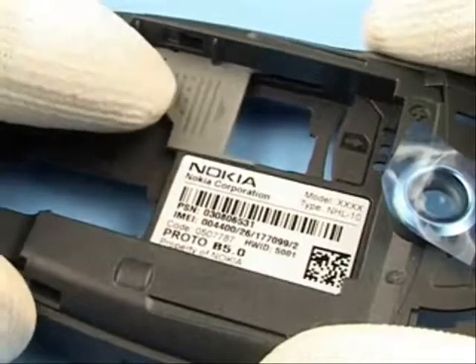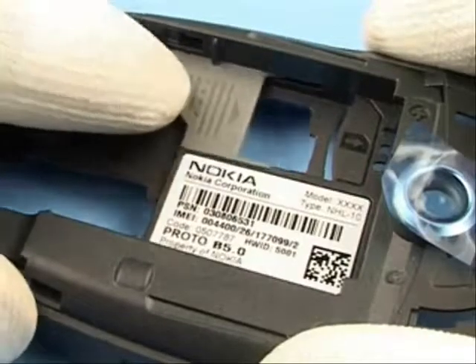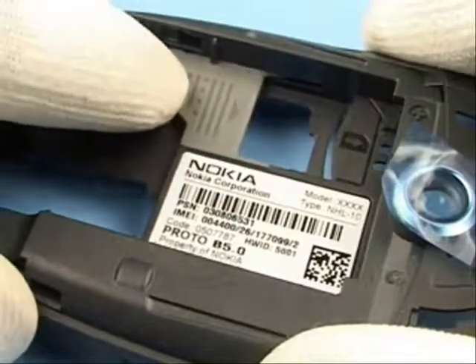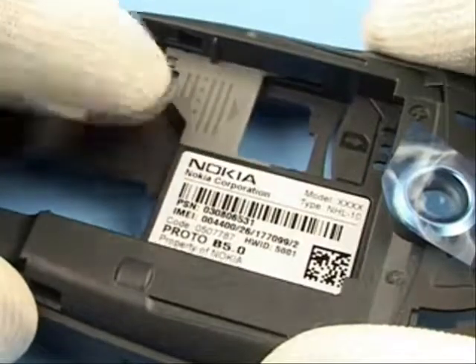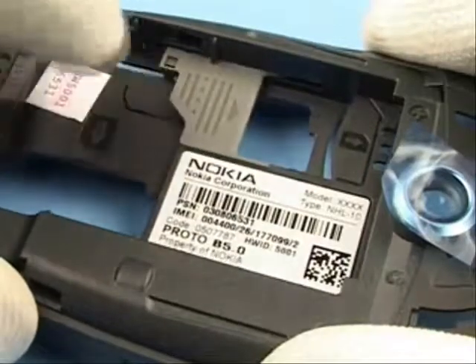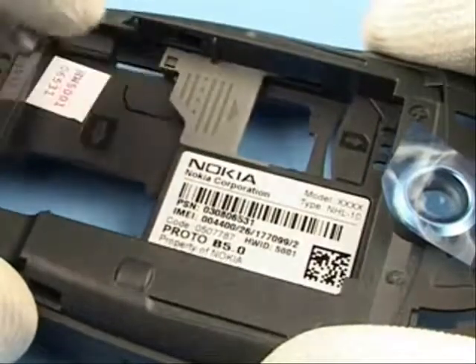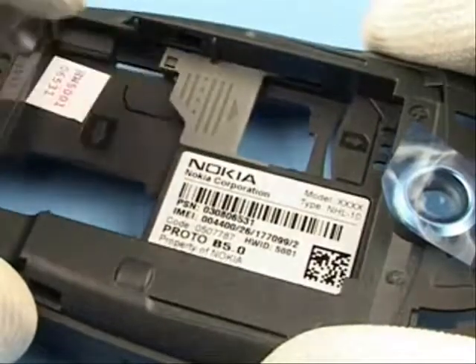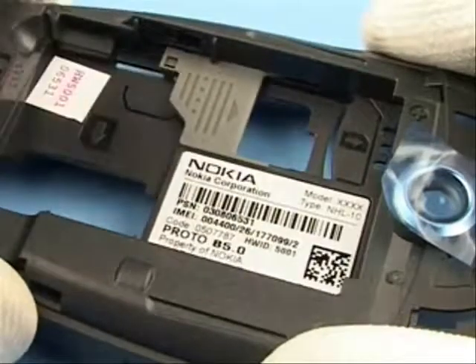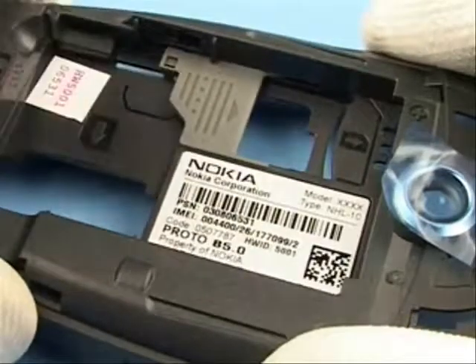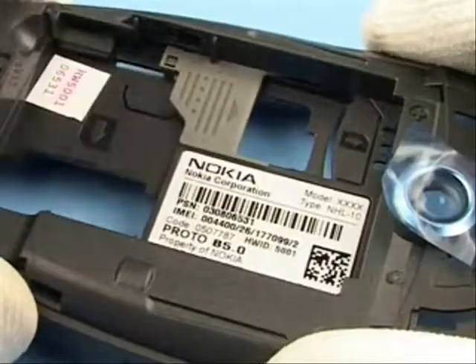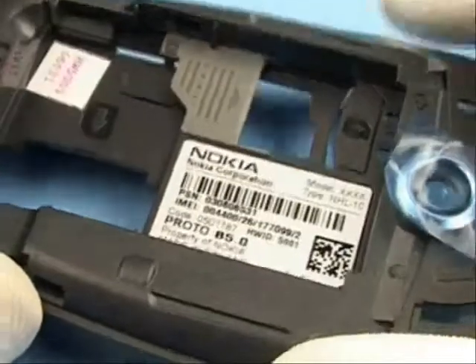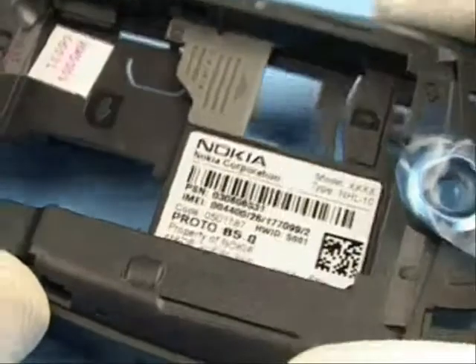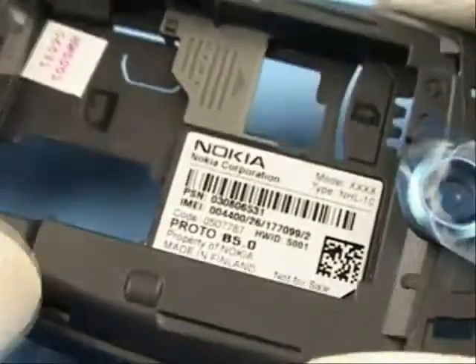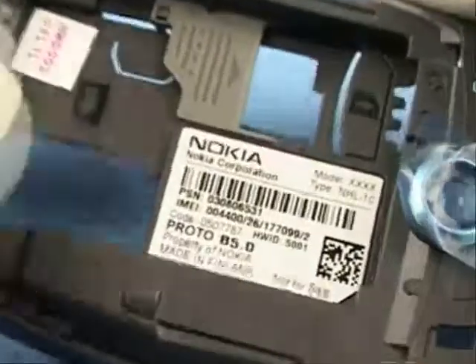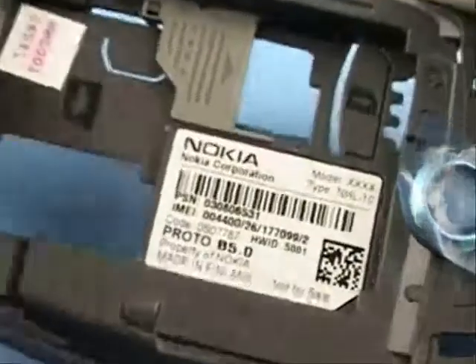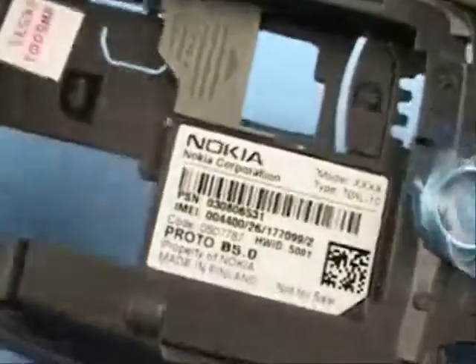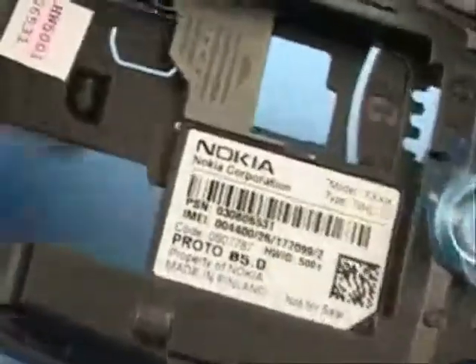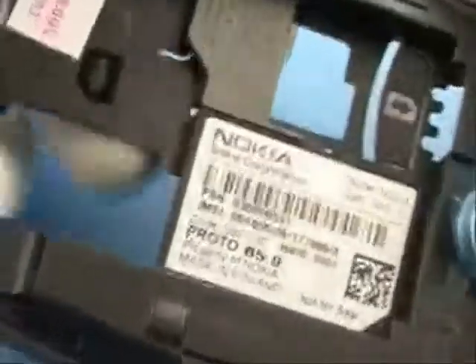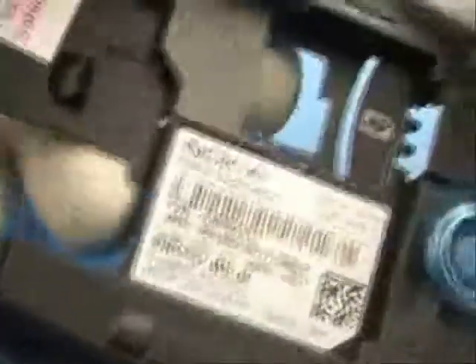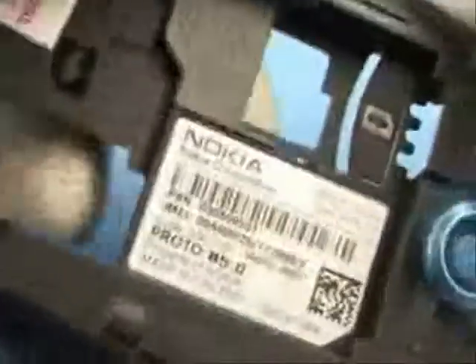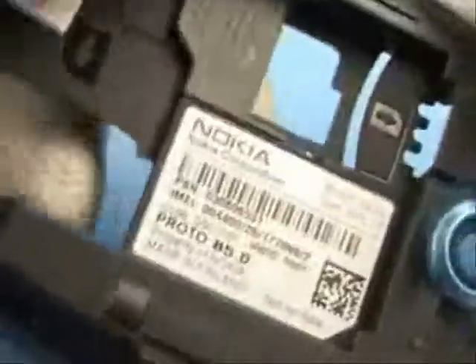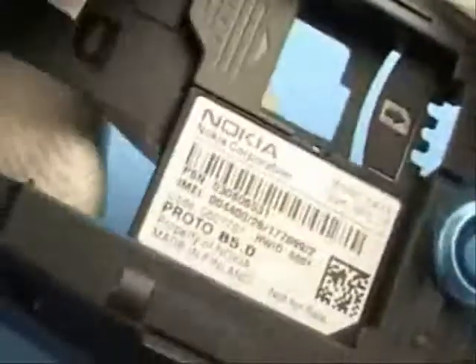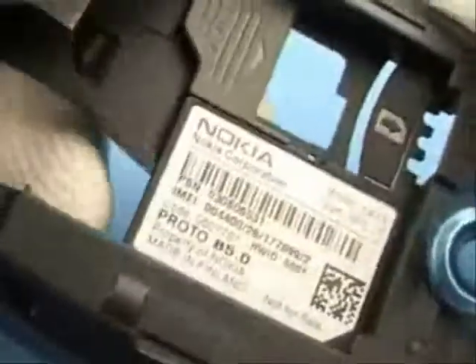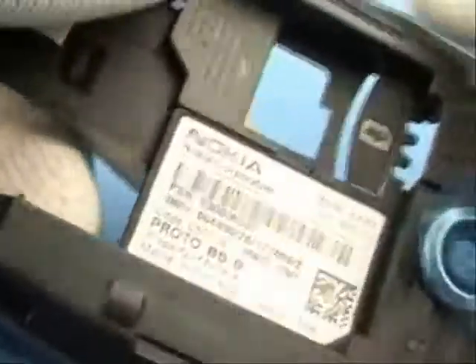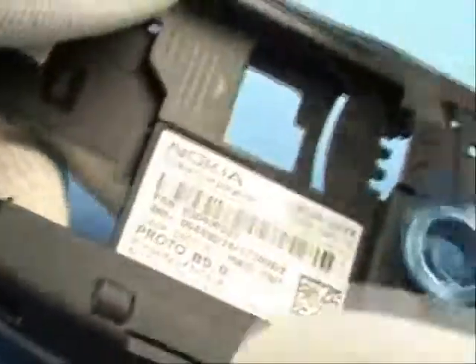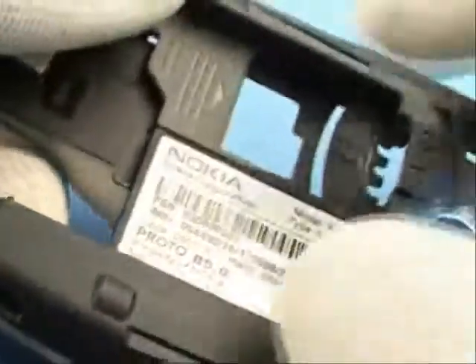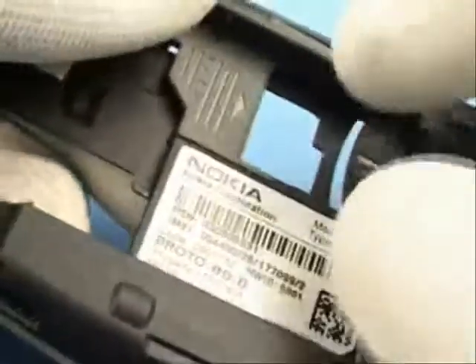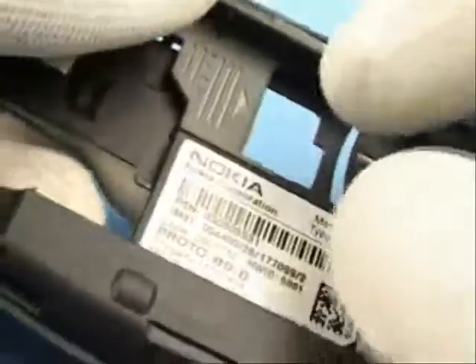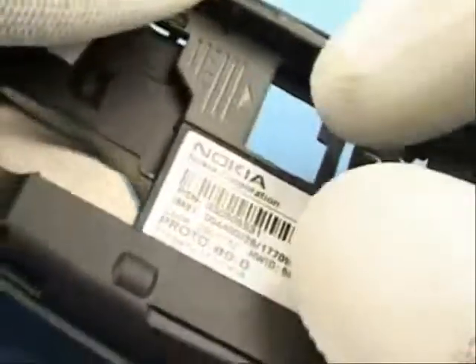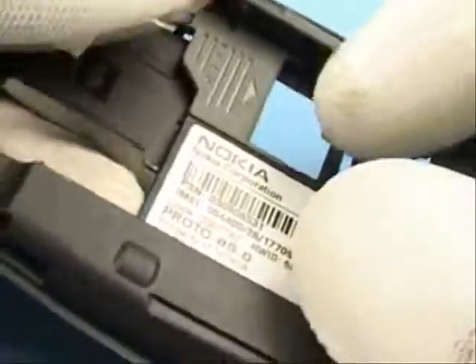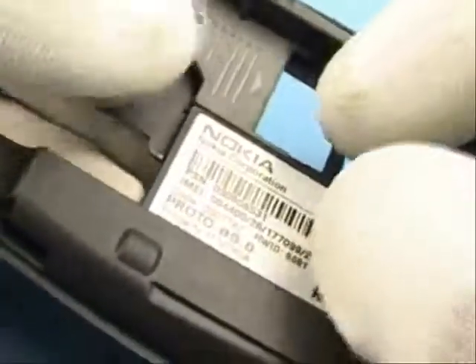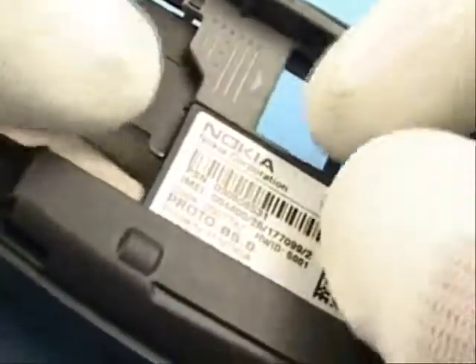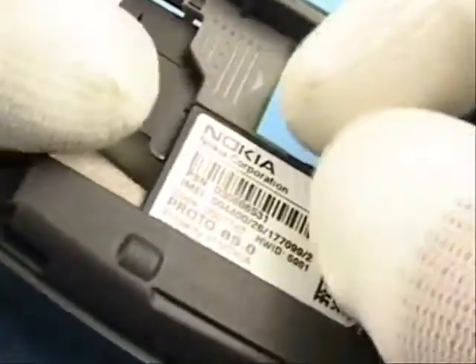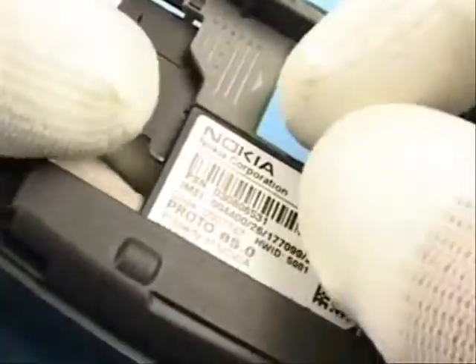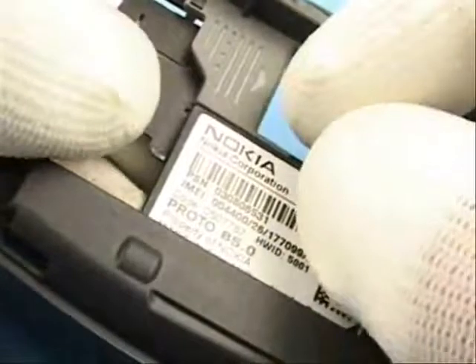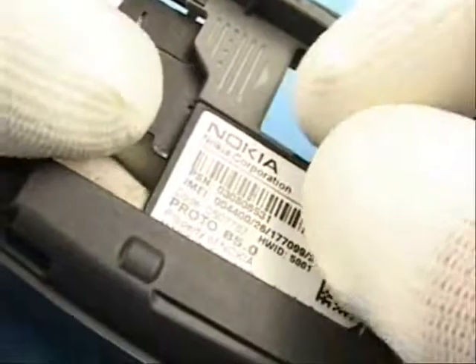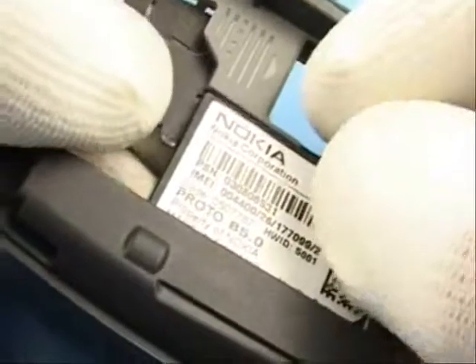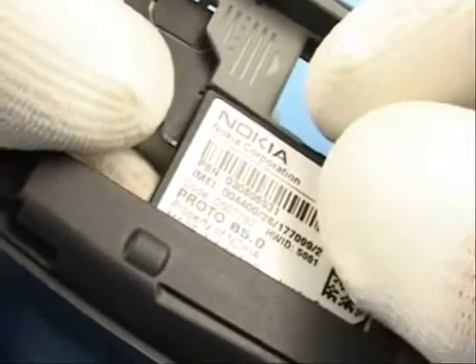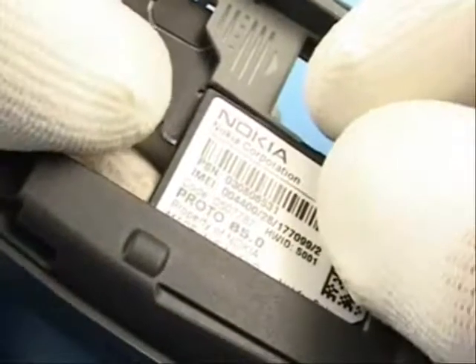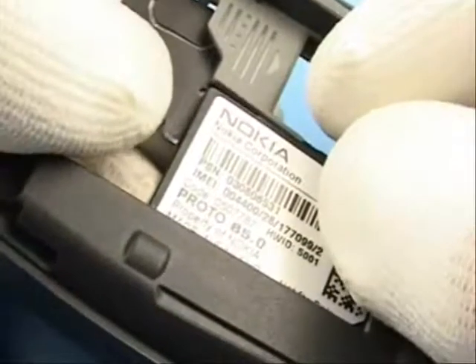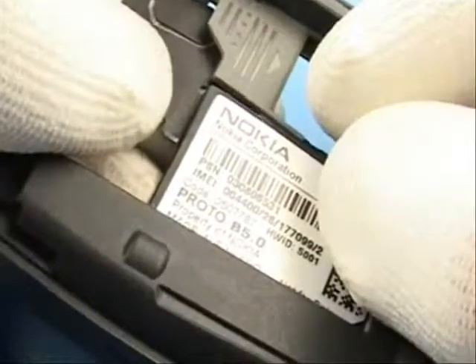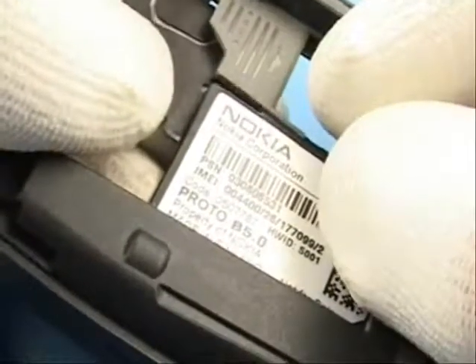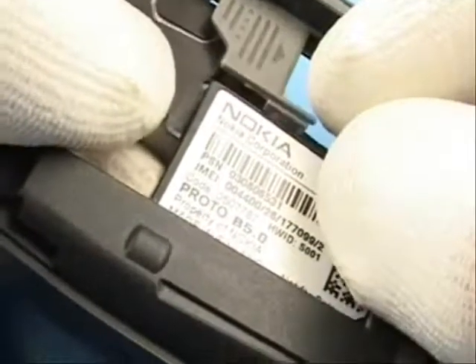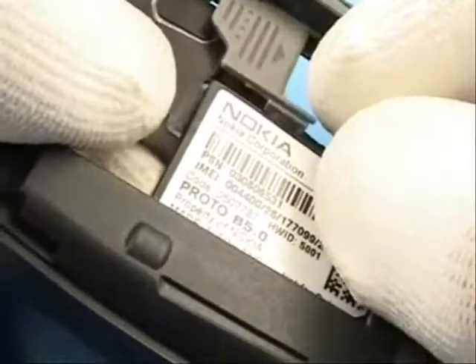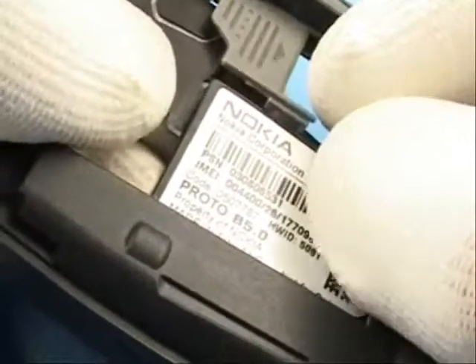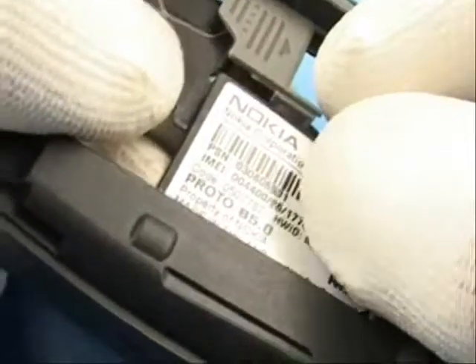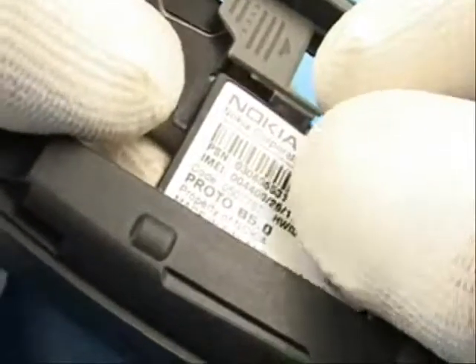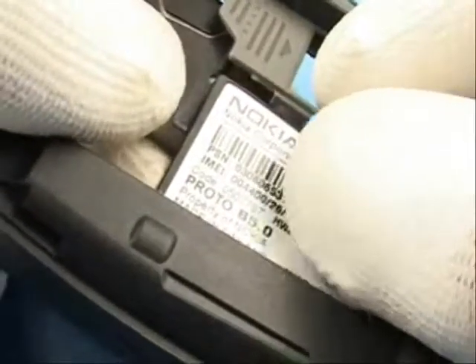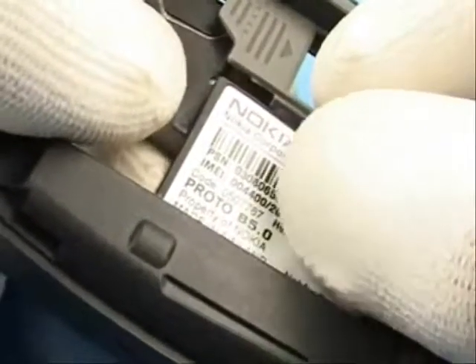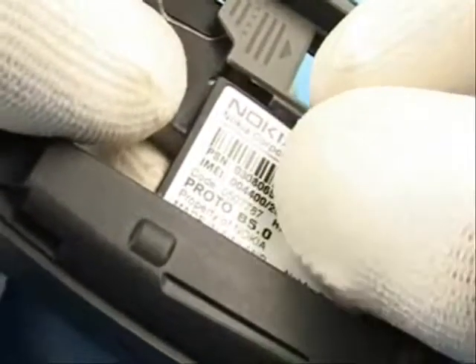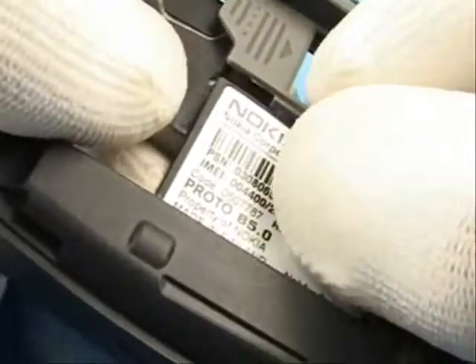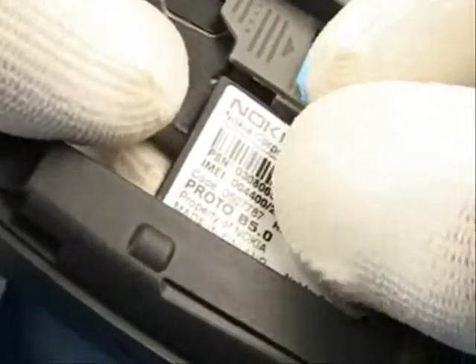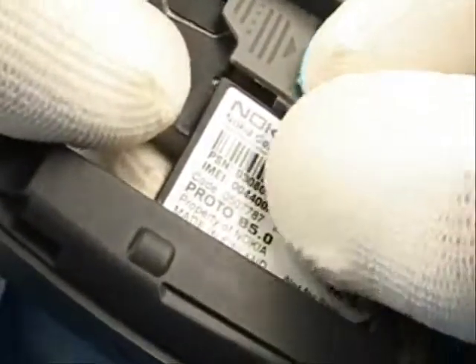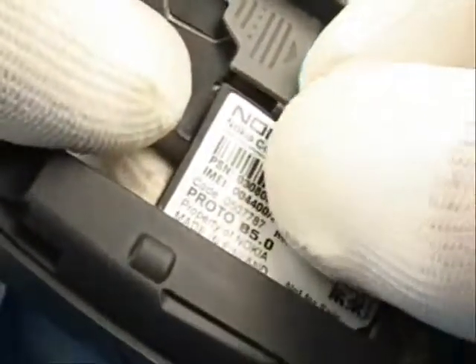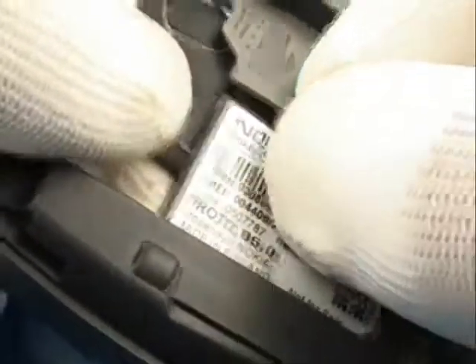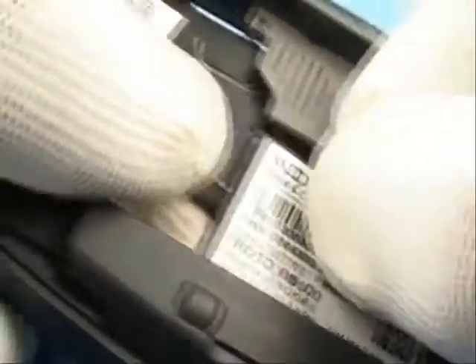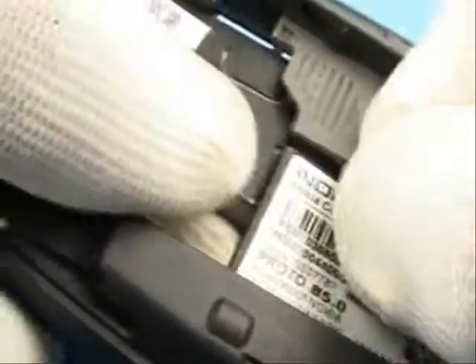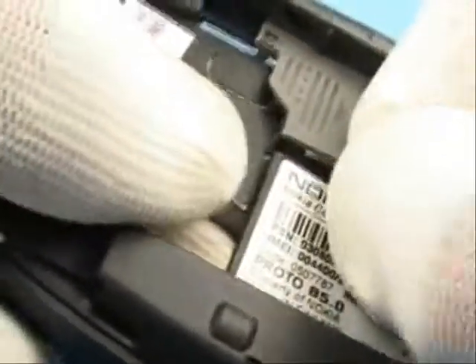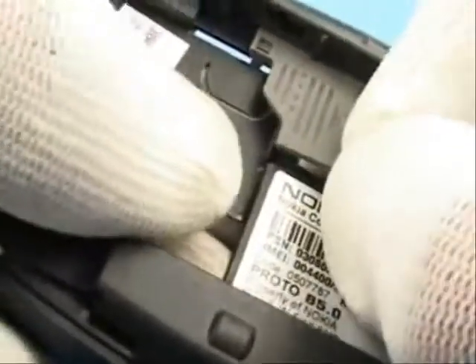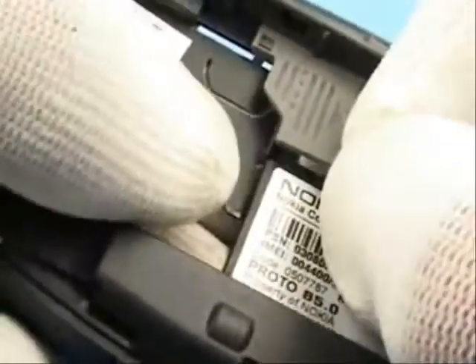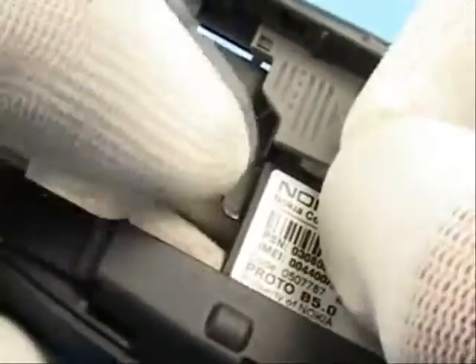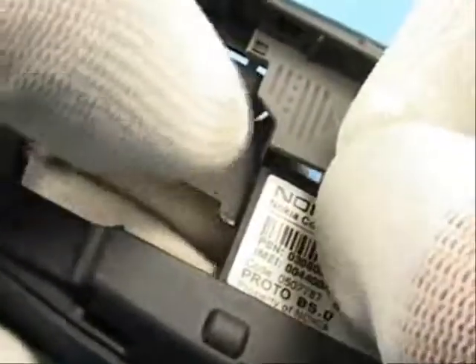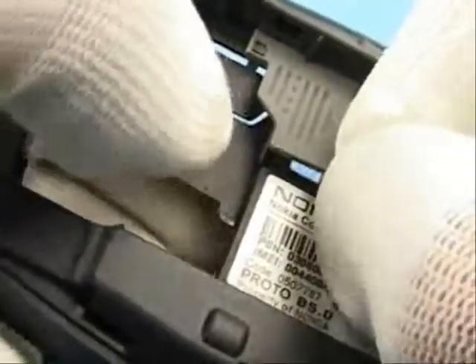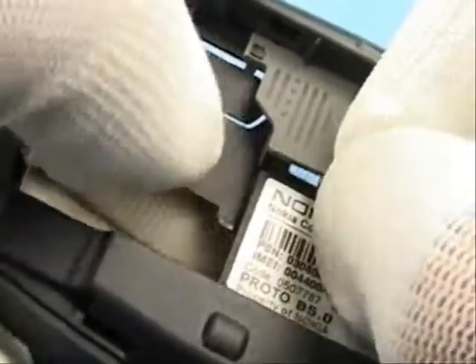To remove the locking lever, bring it to the middle position first, then push from the other side with moderate force.